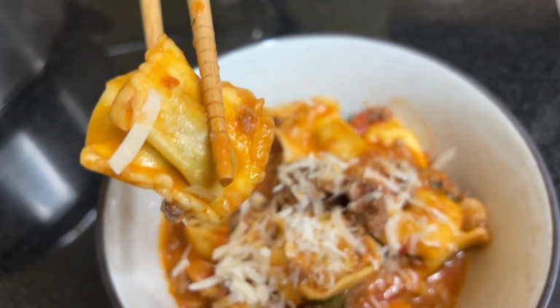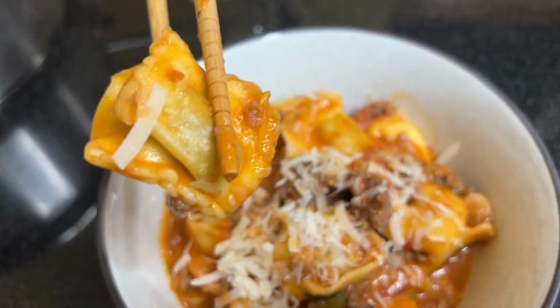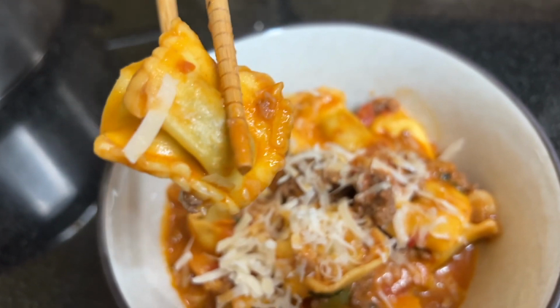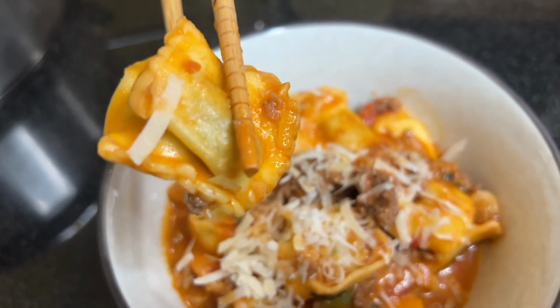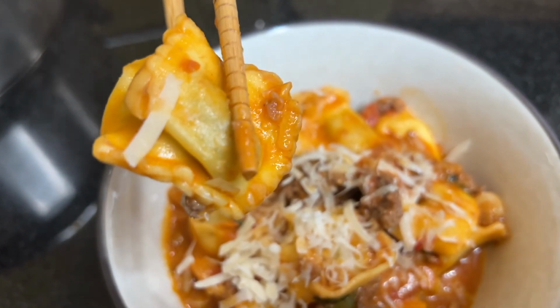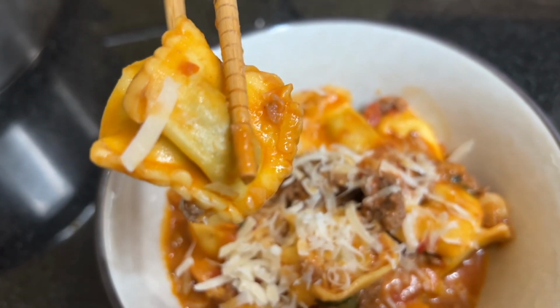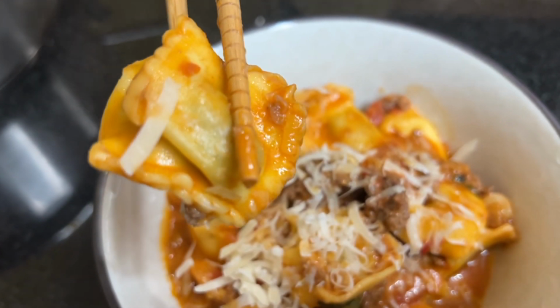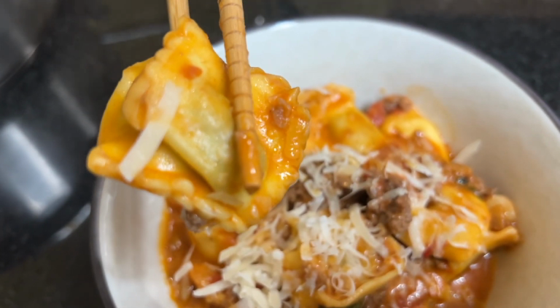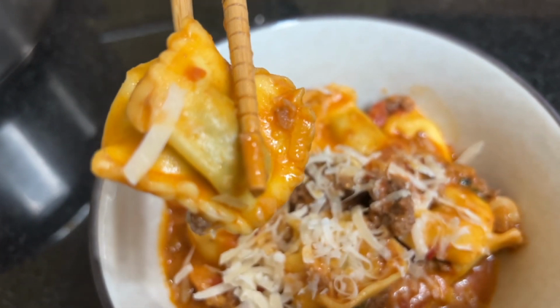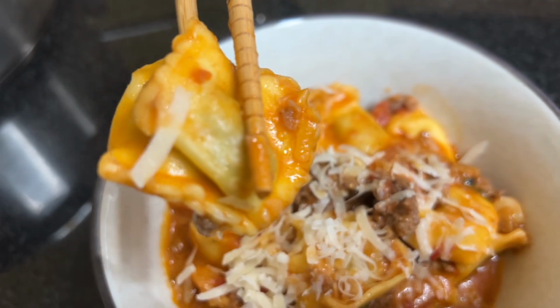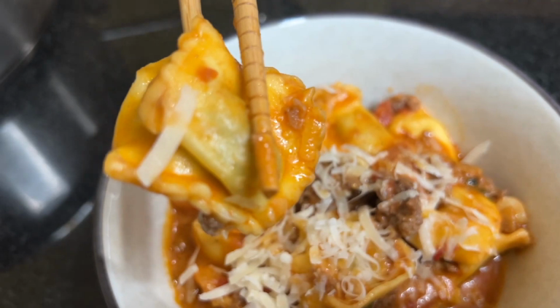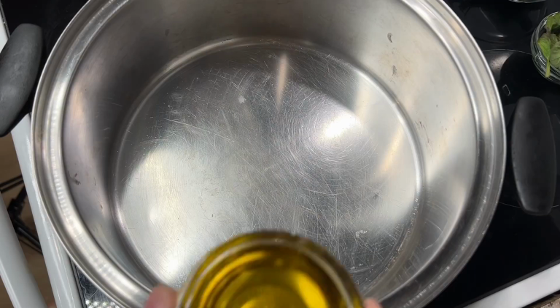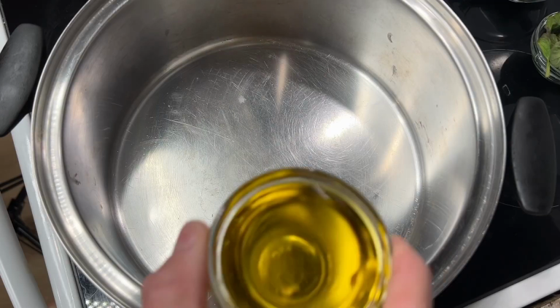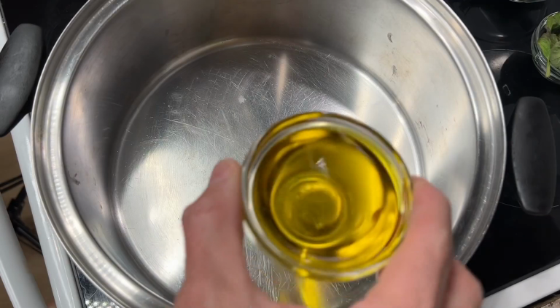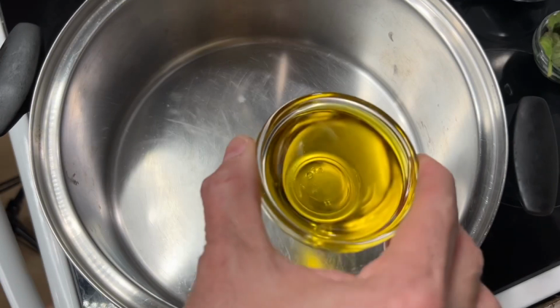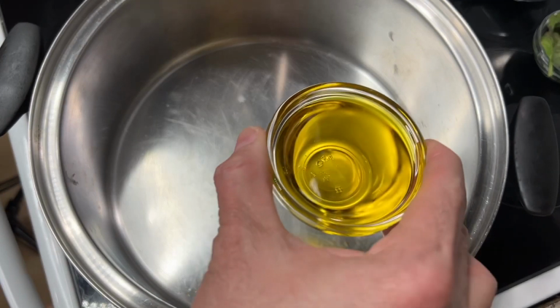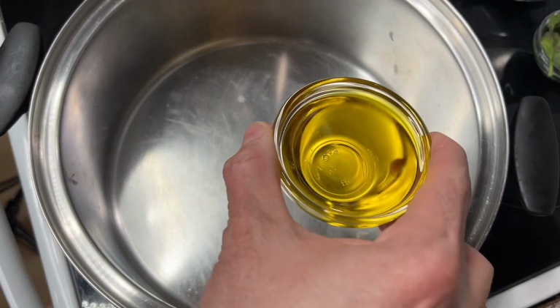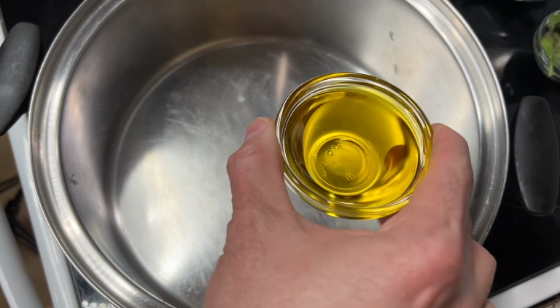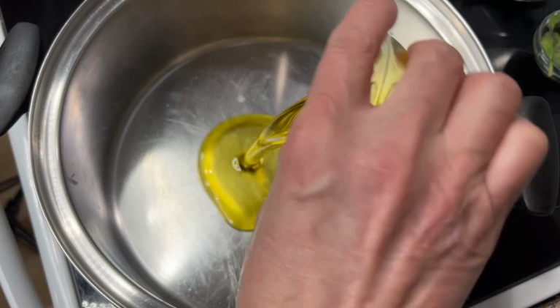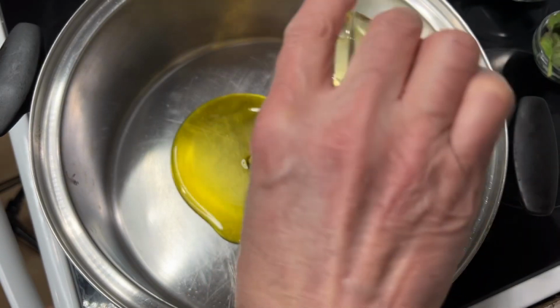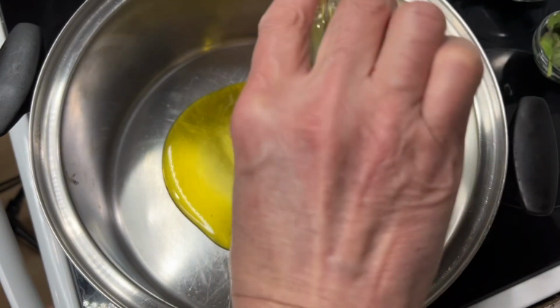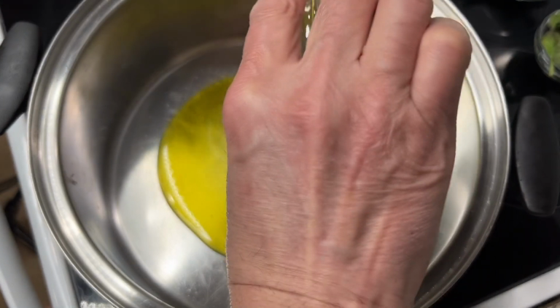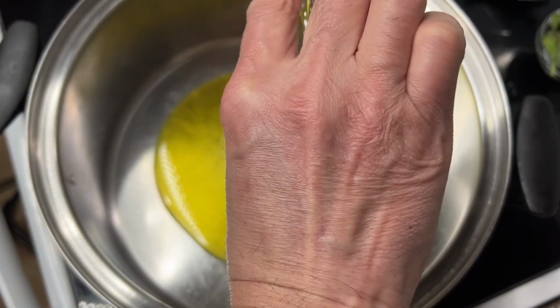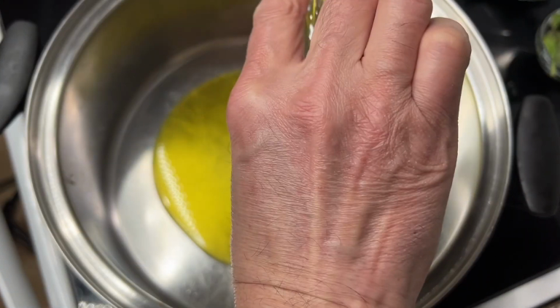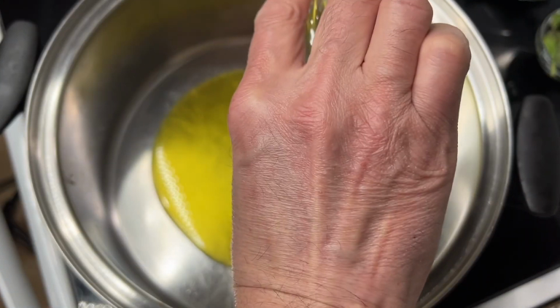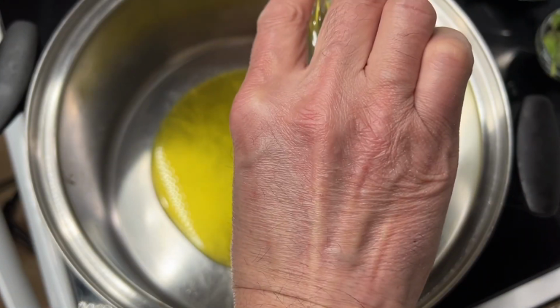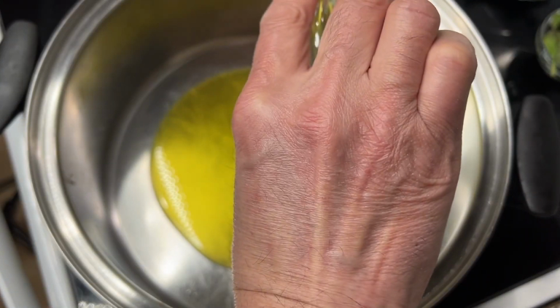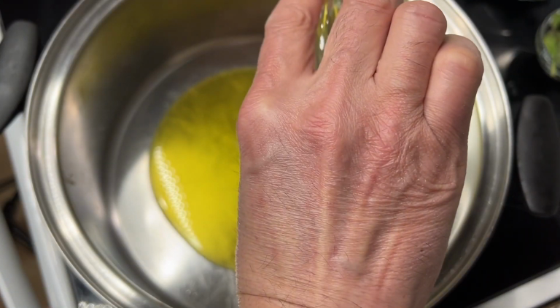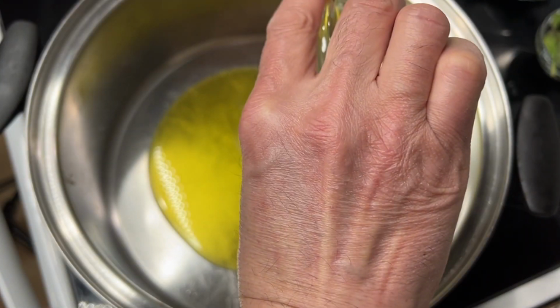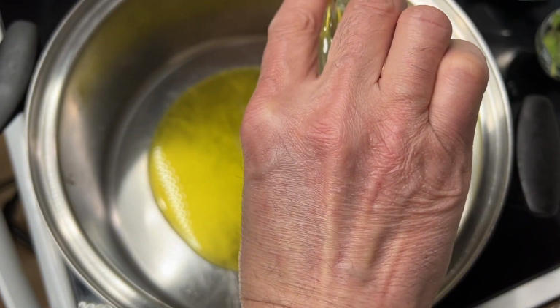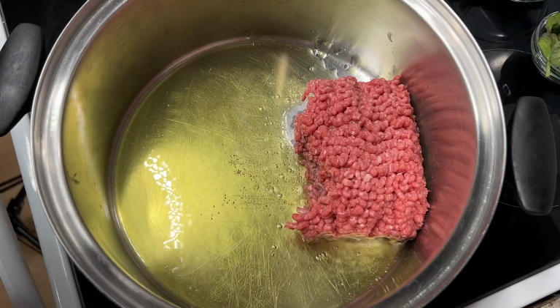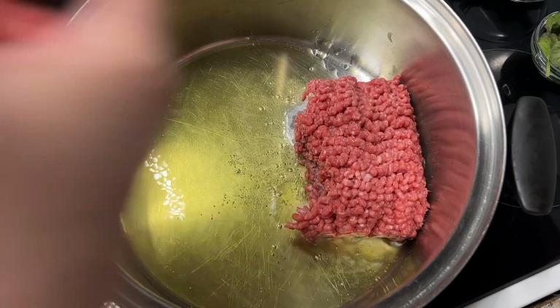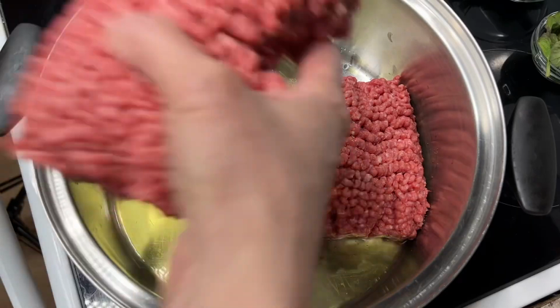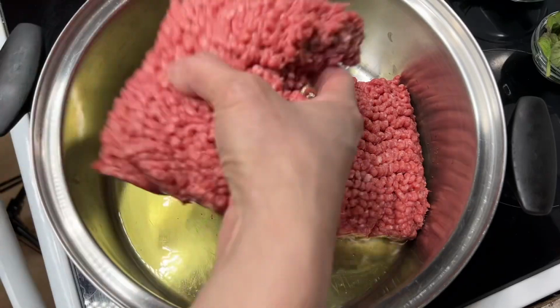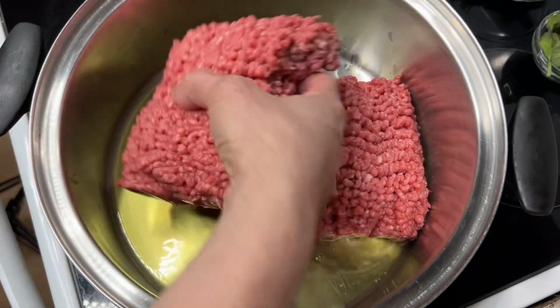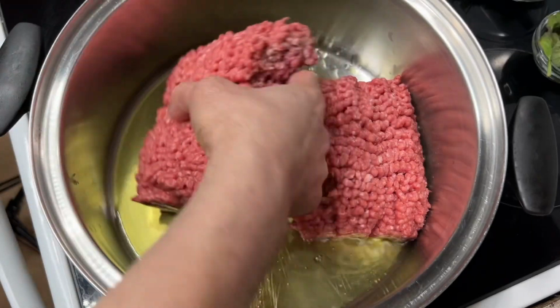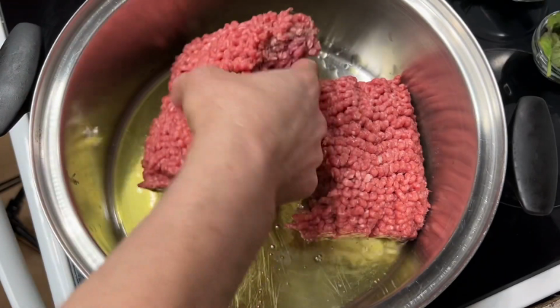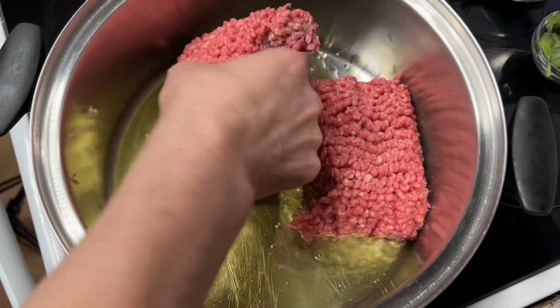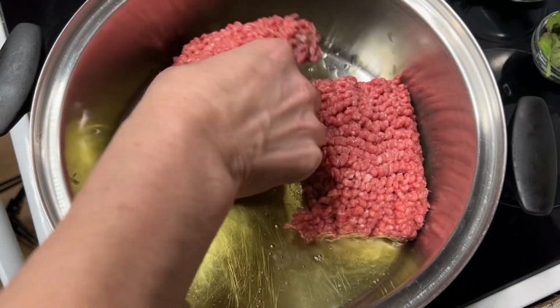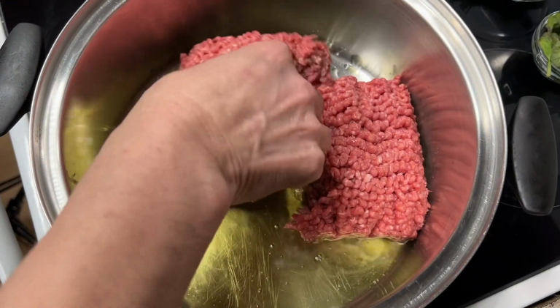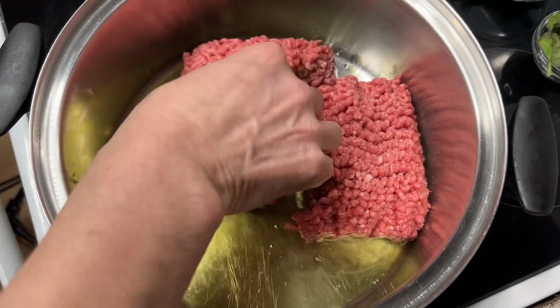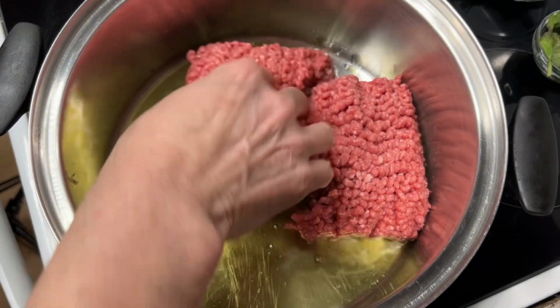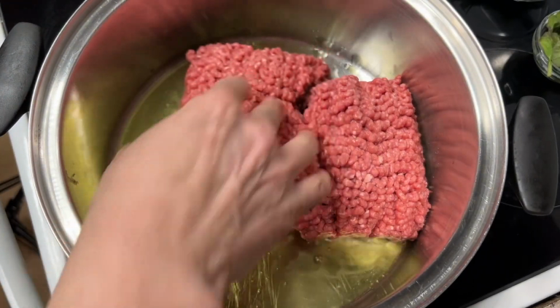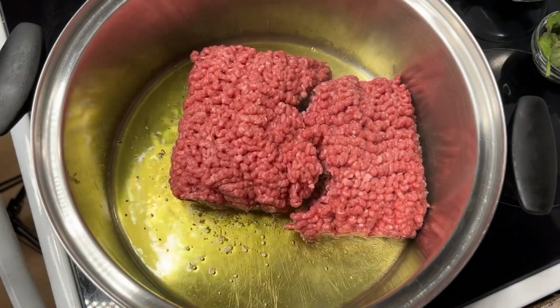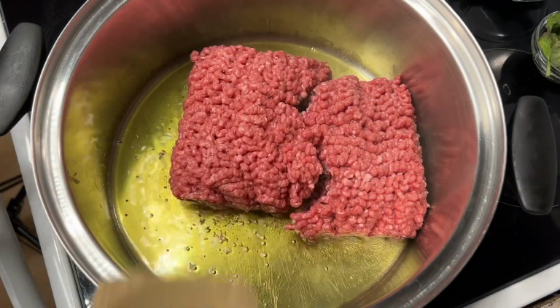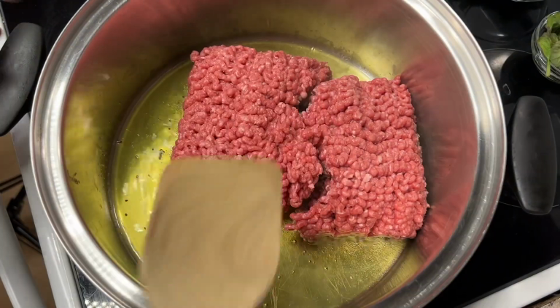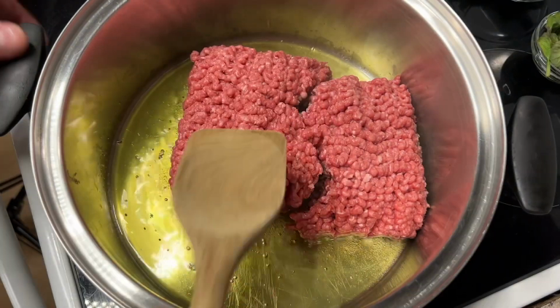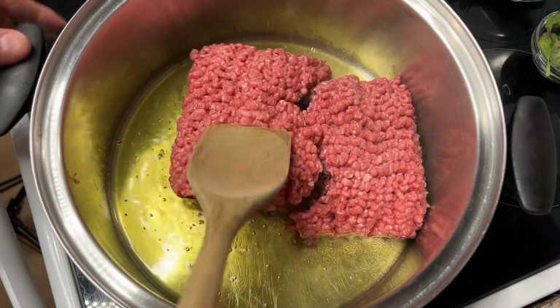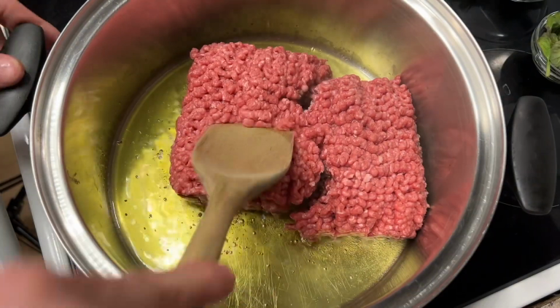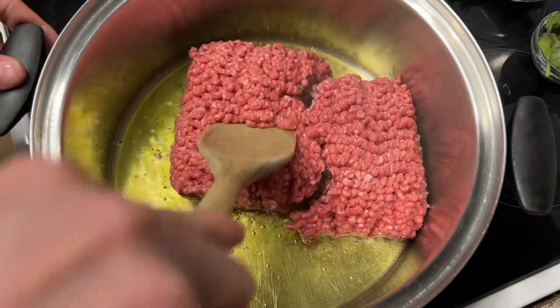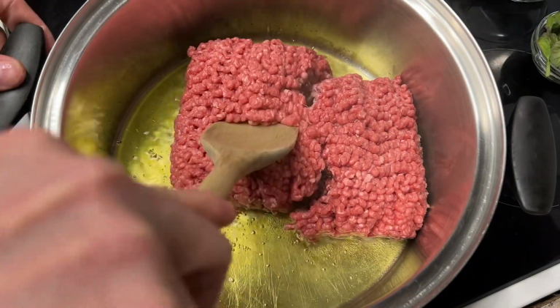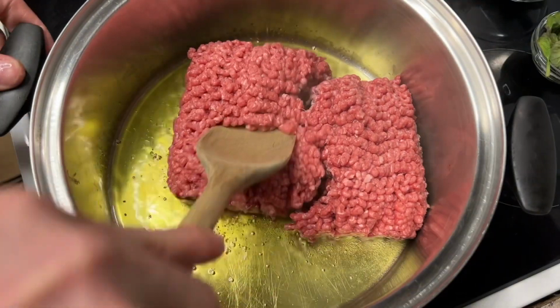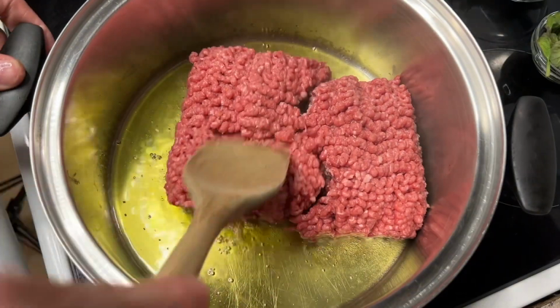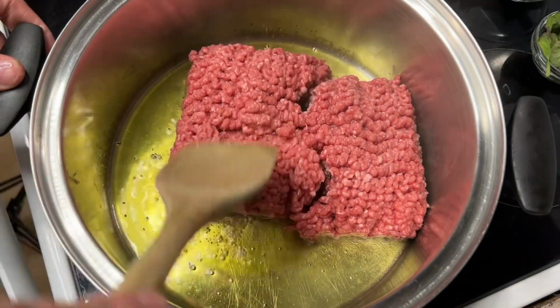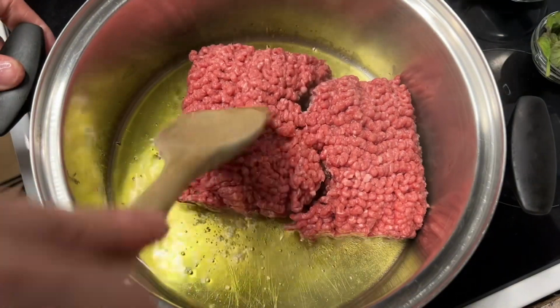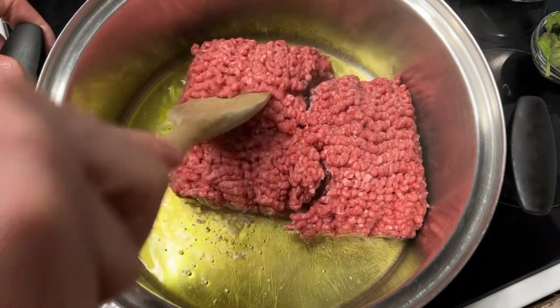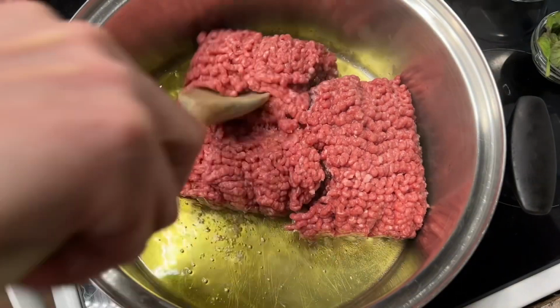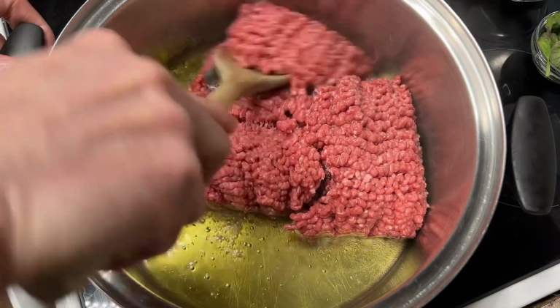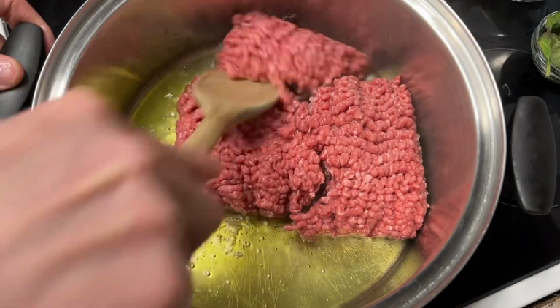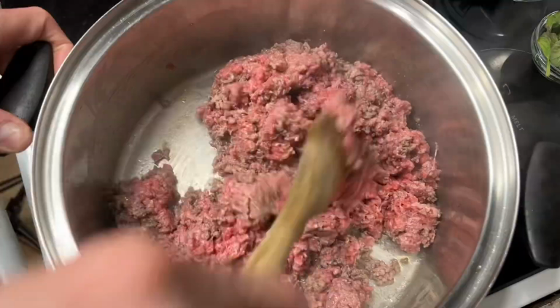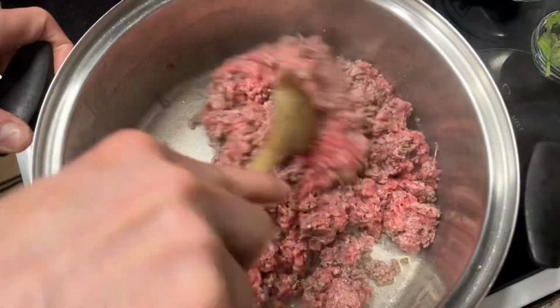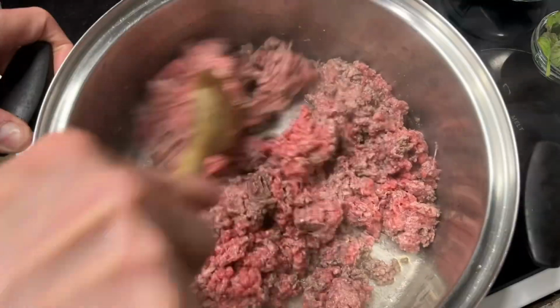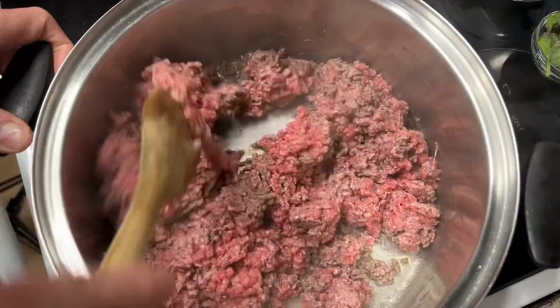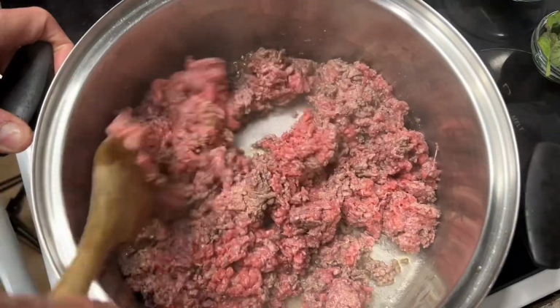Add olive oil to a pan over medium heat. Add two pounds of ground beef to the pan. Sauté until browned.